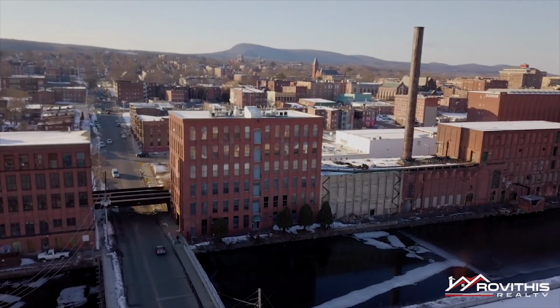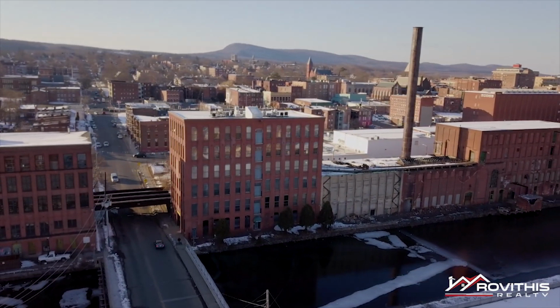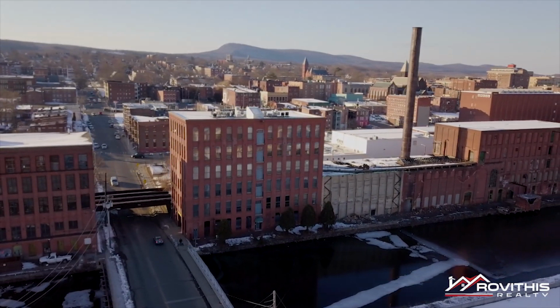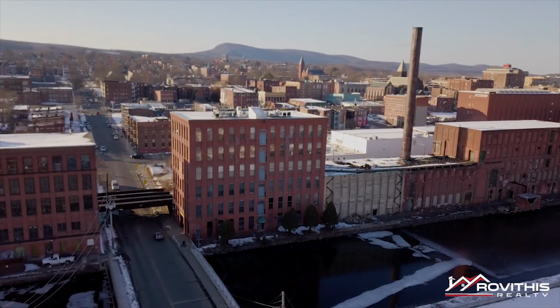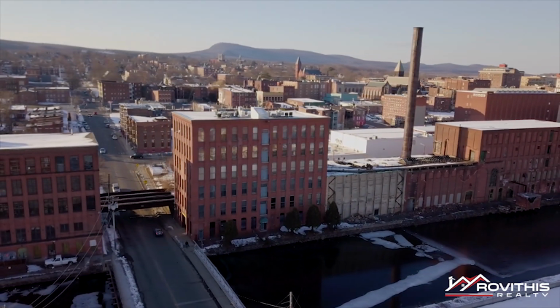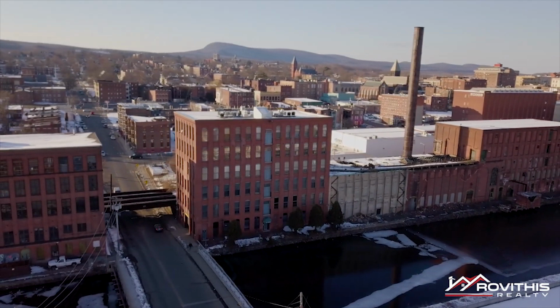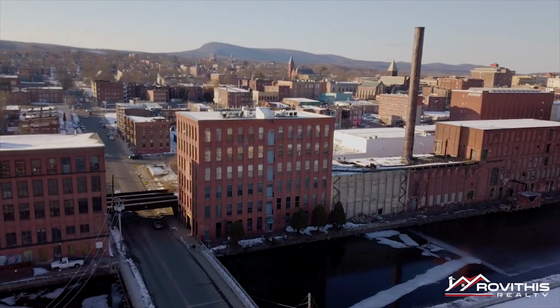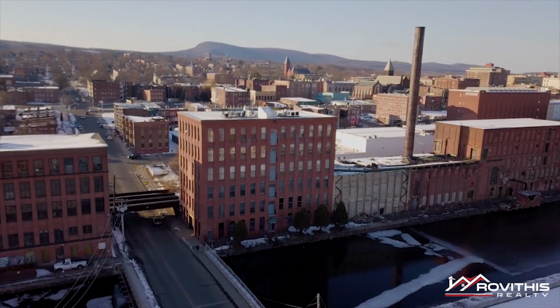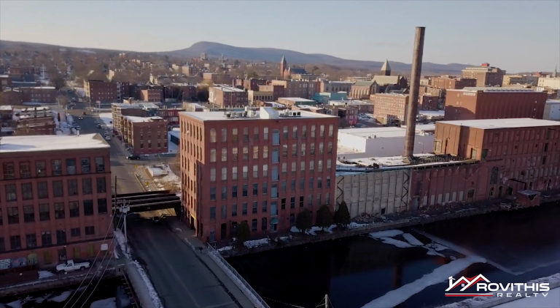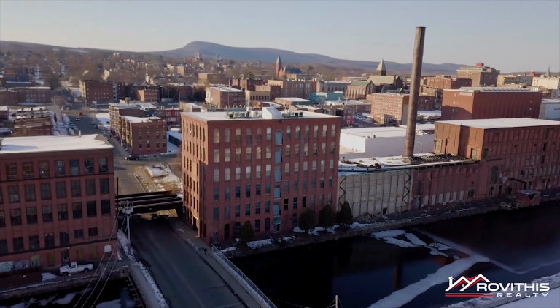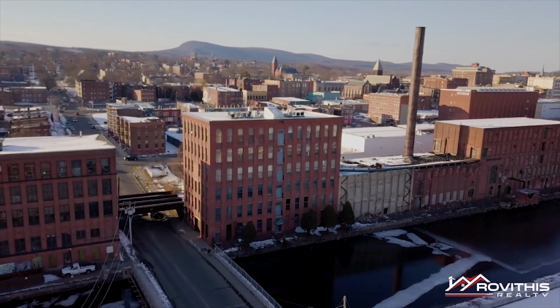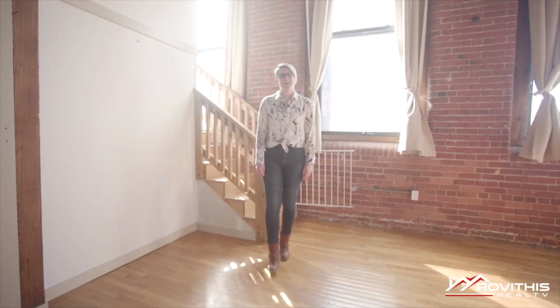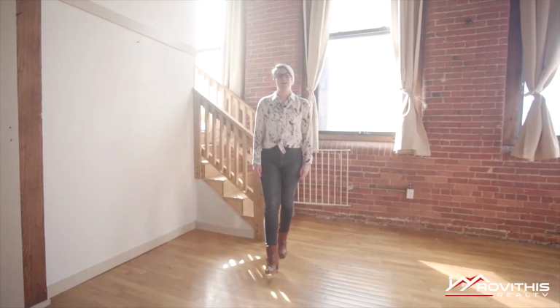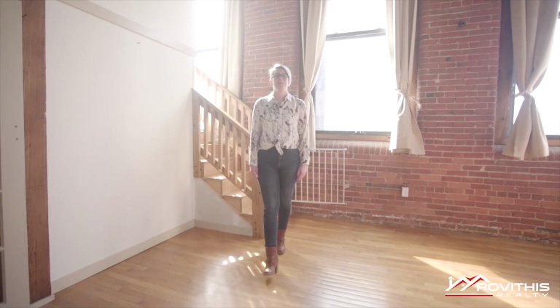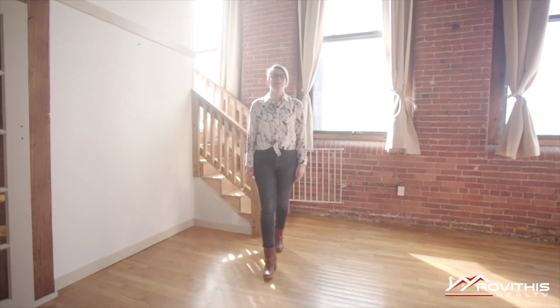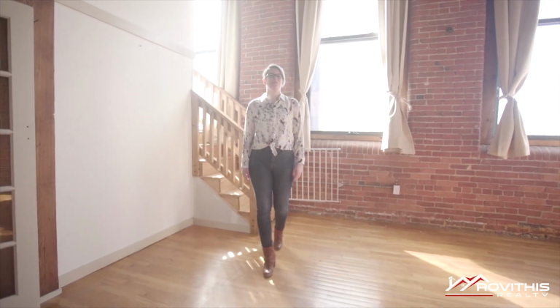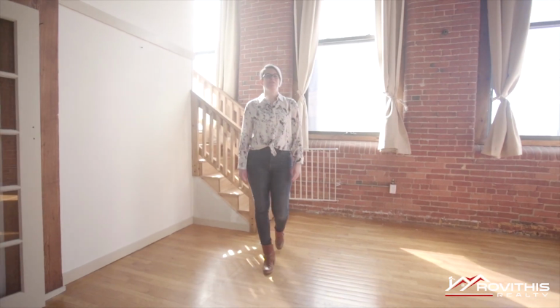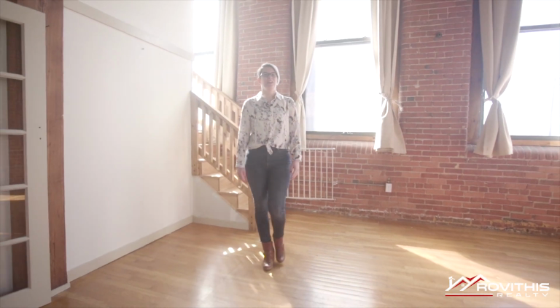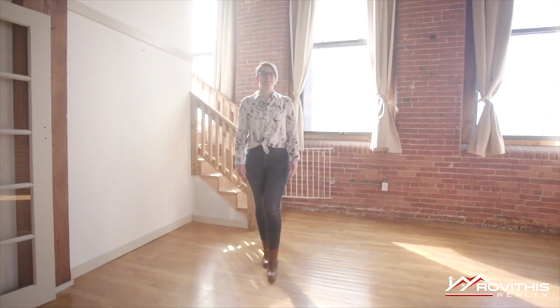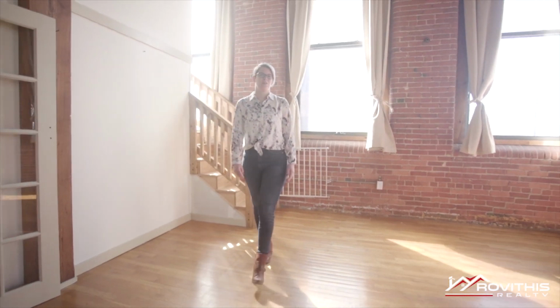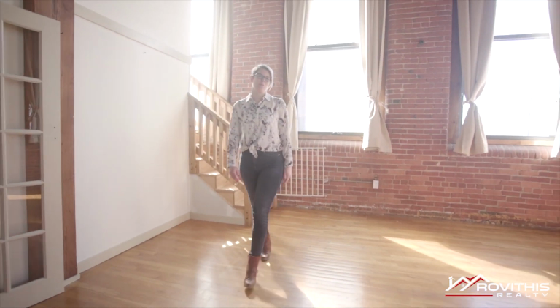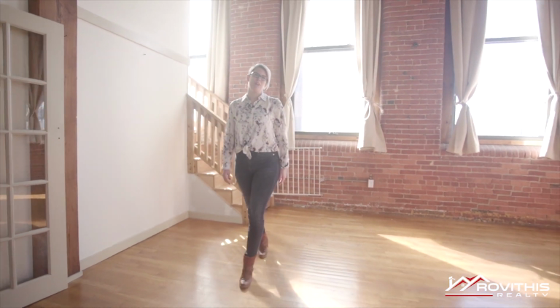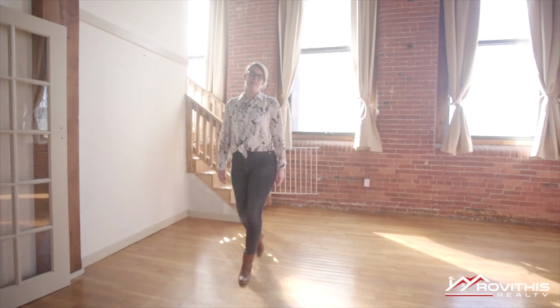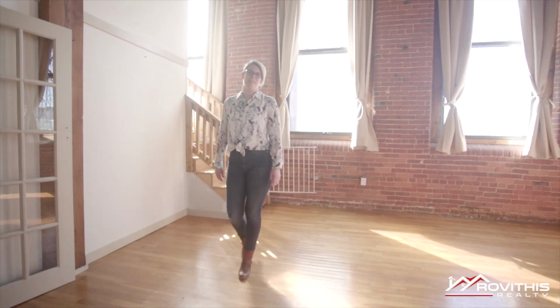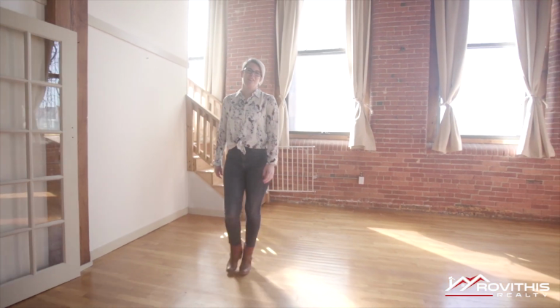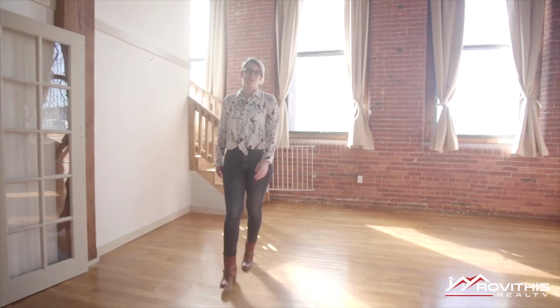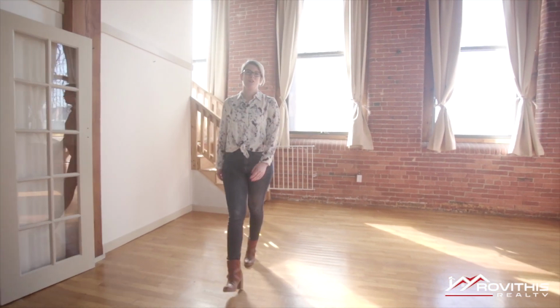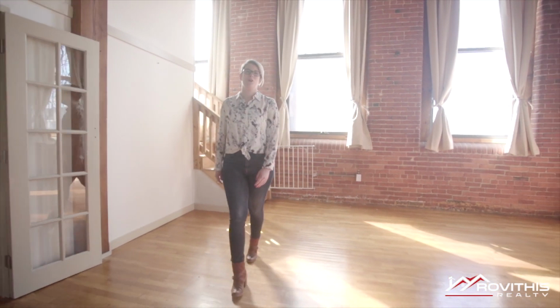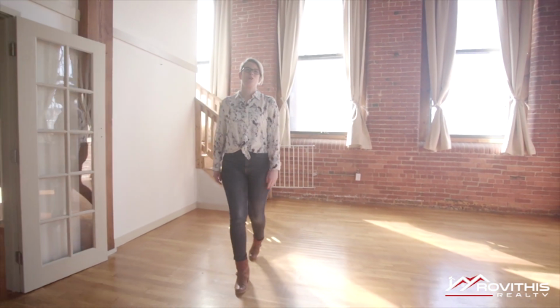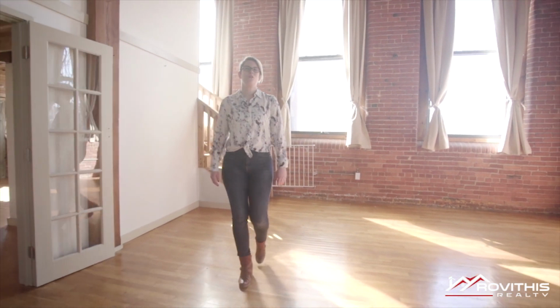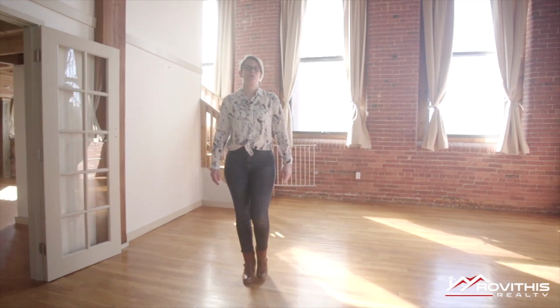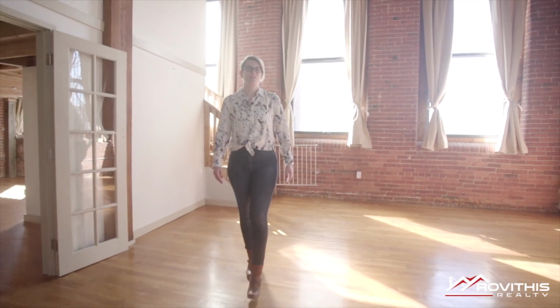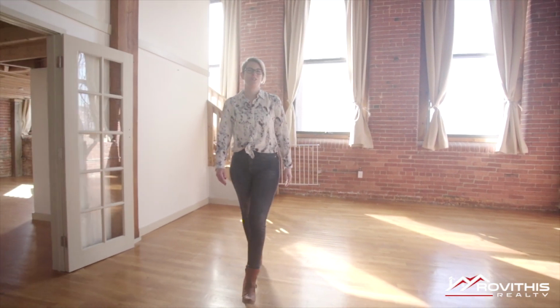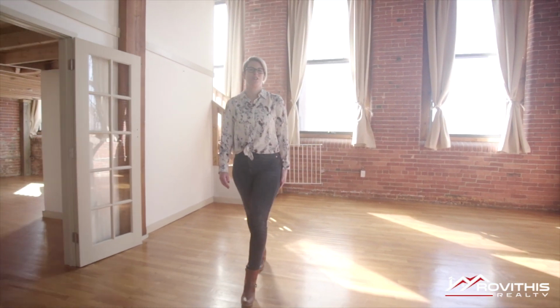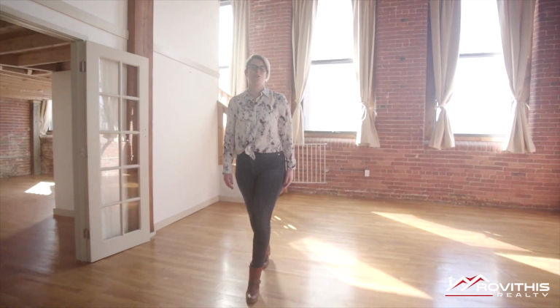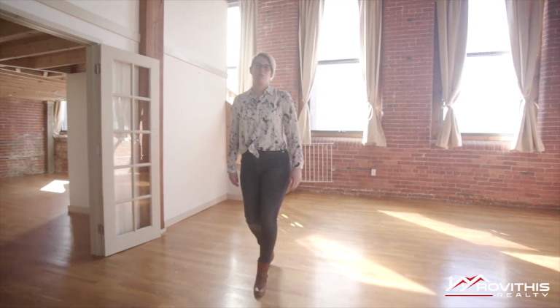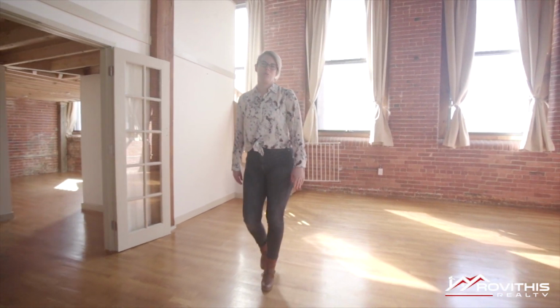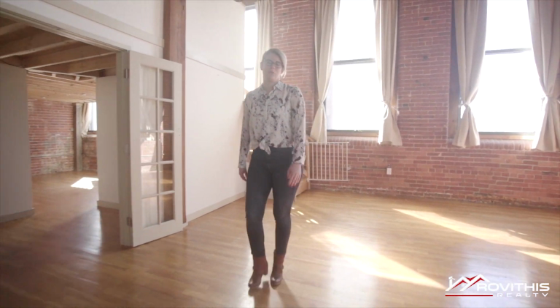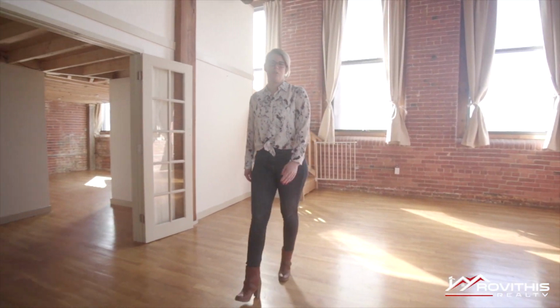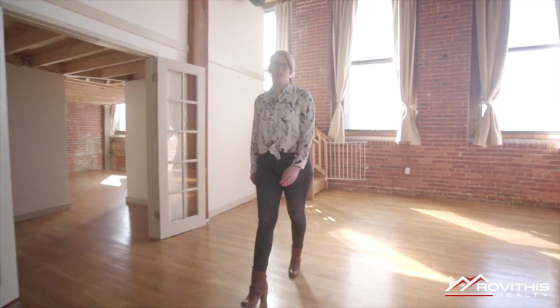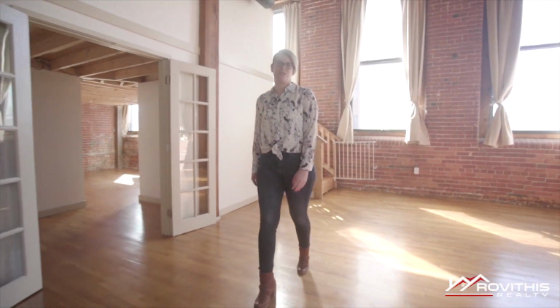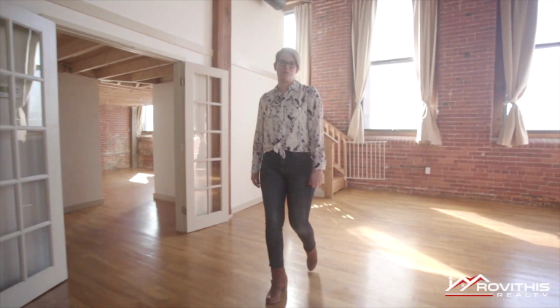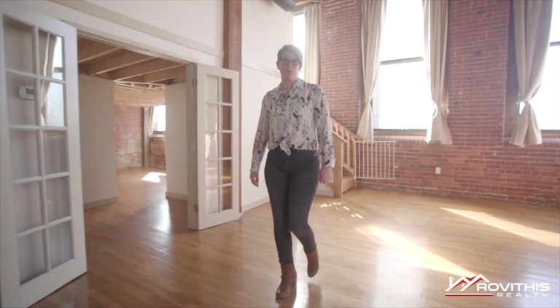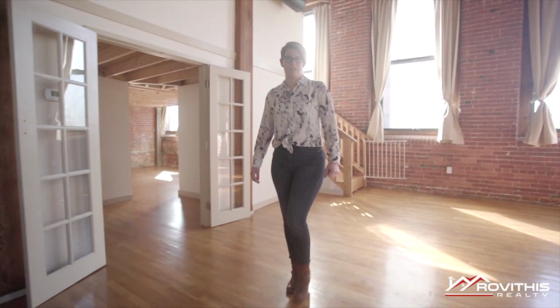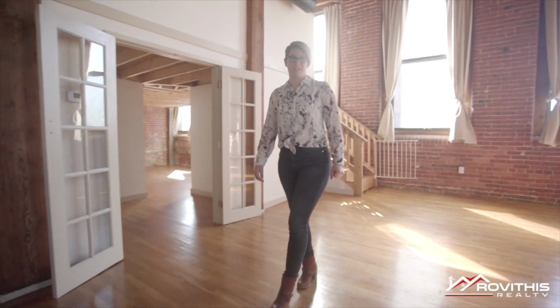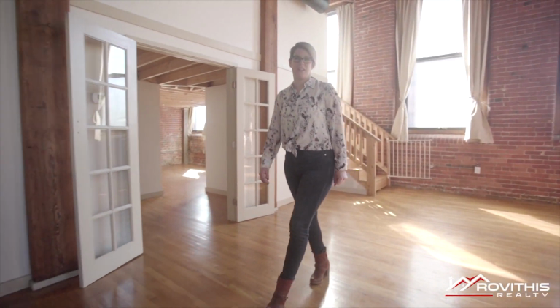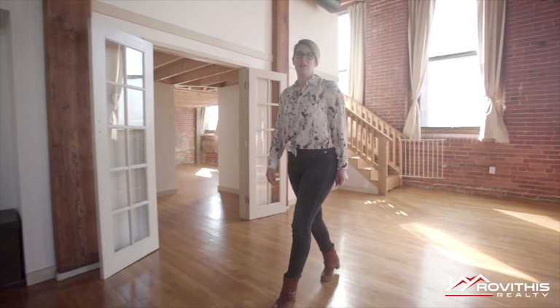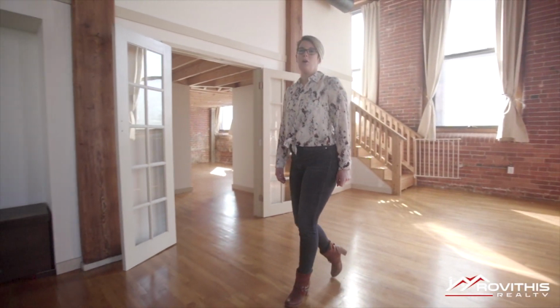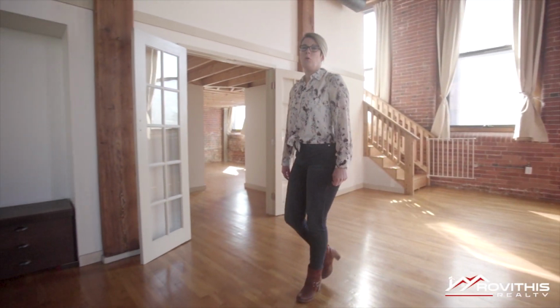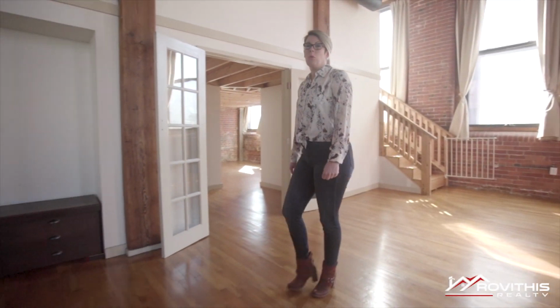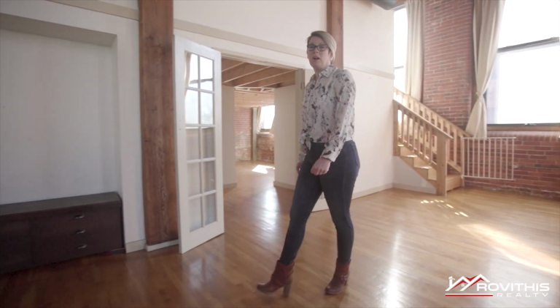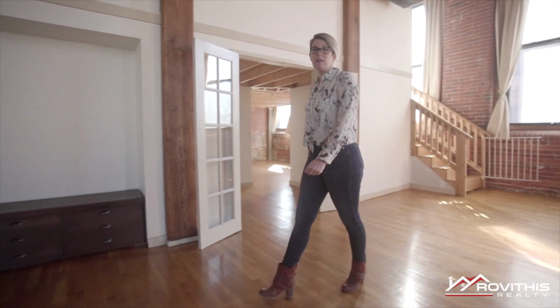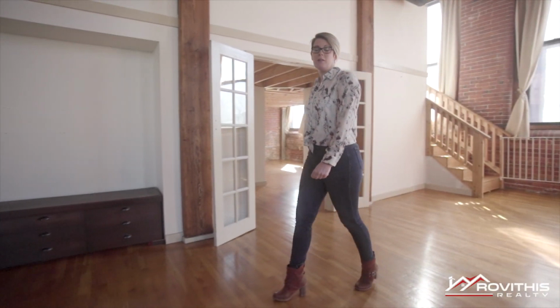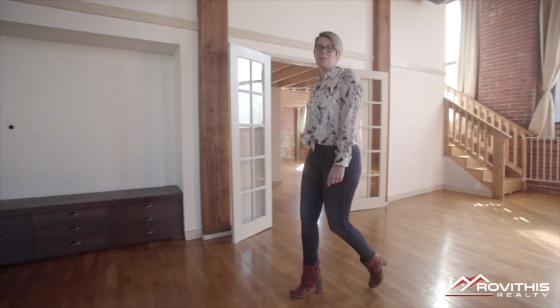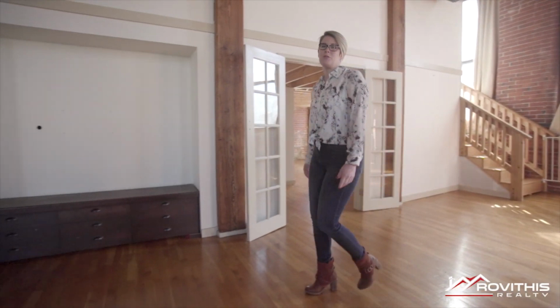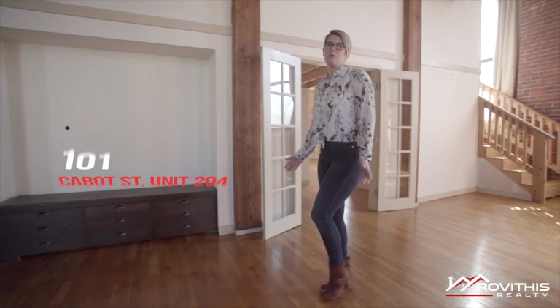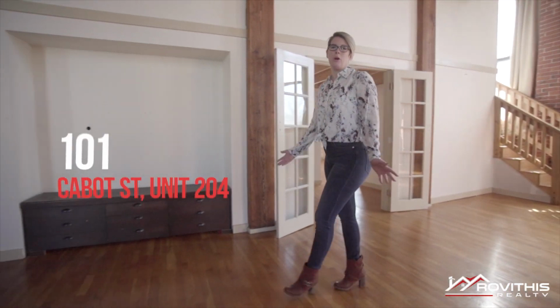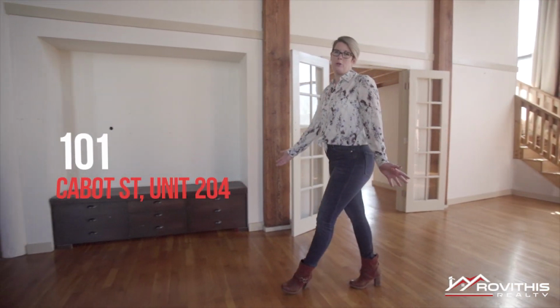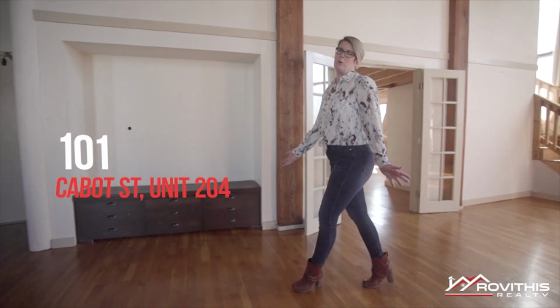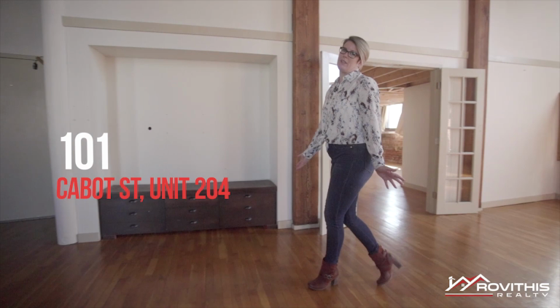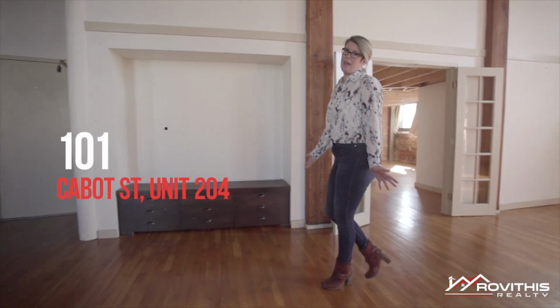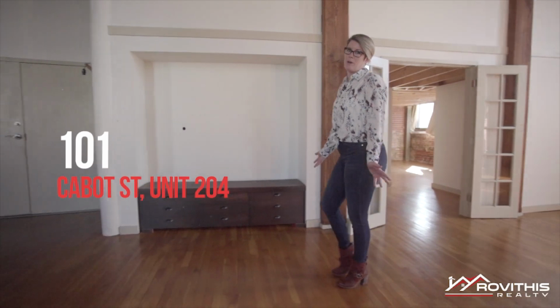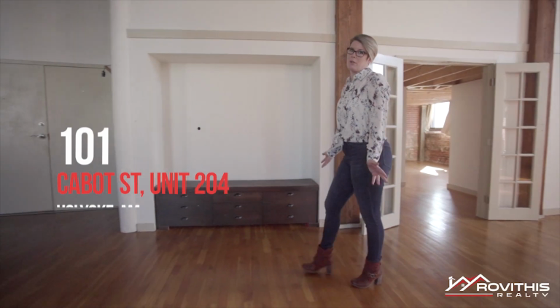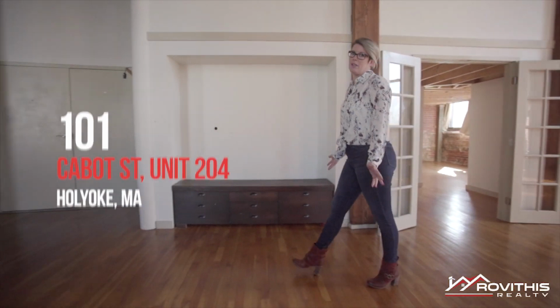Hi everyone, I'm Erin Fontaine Brunel, your local realtor with Rovithis Realty. Welcome to 101 Cabot.